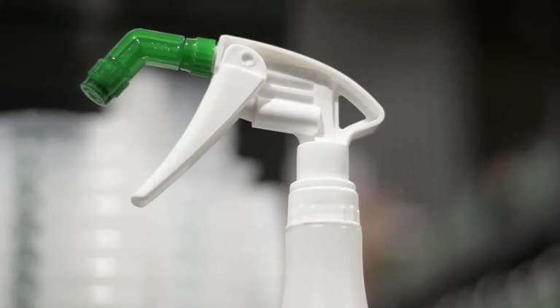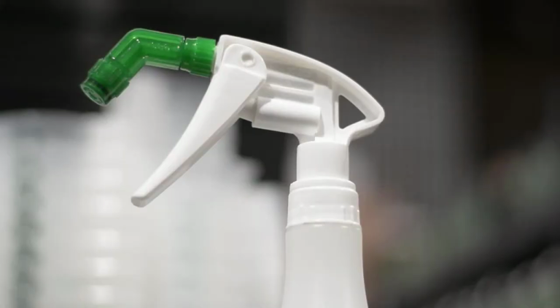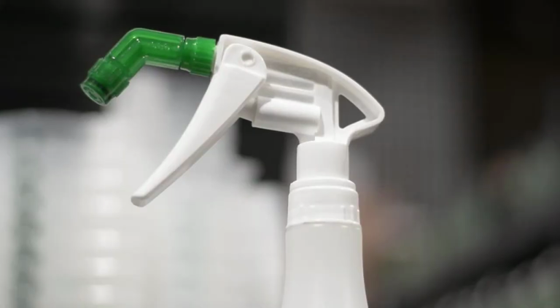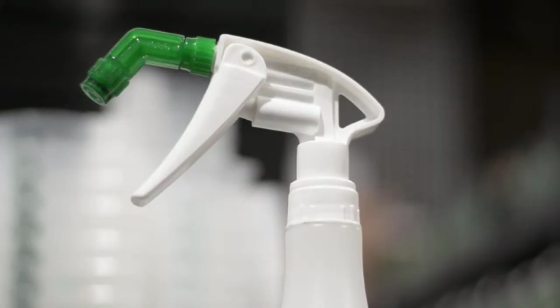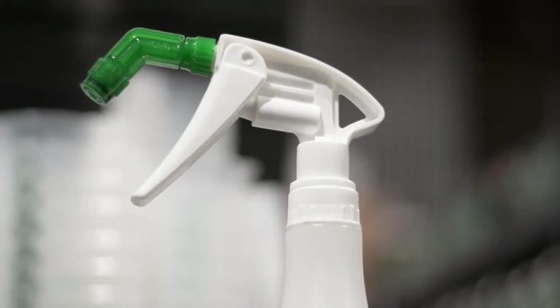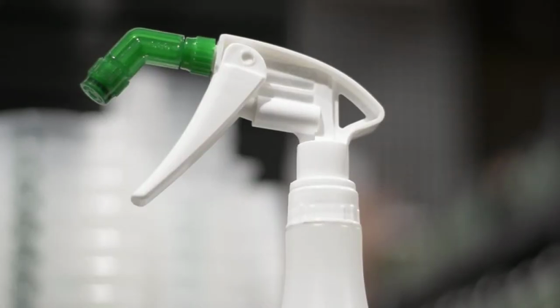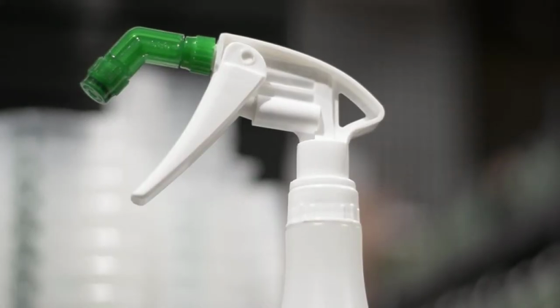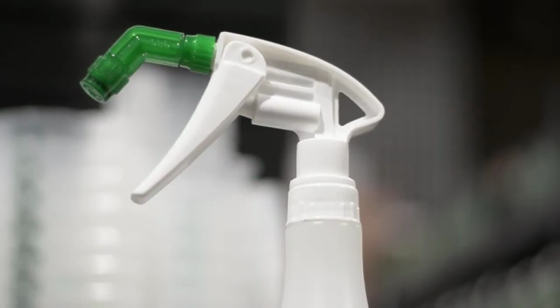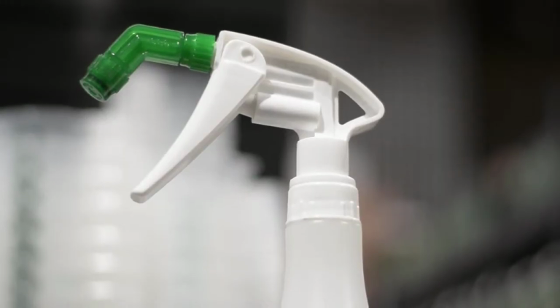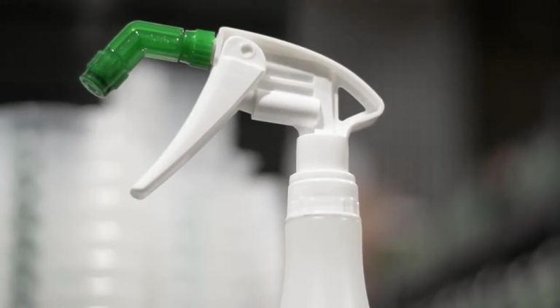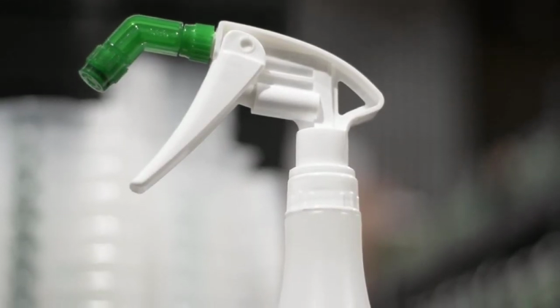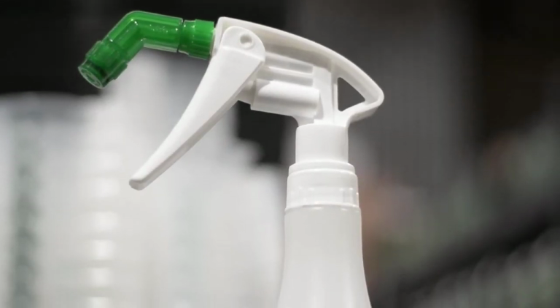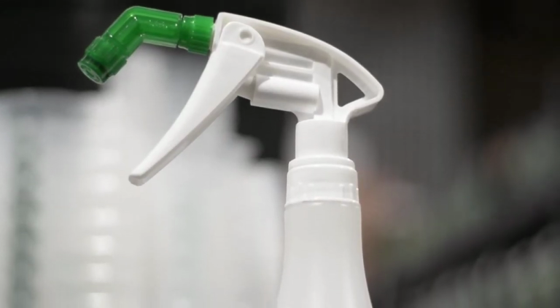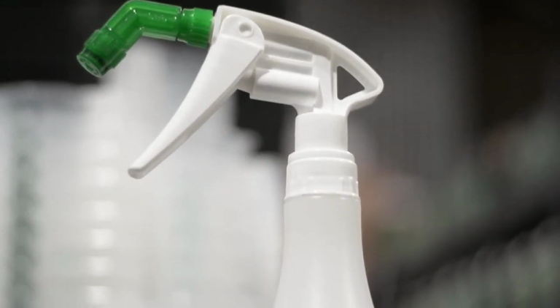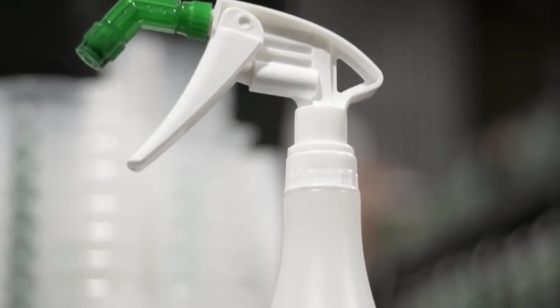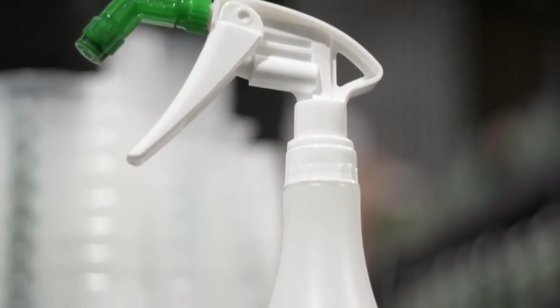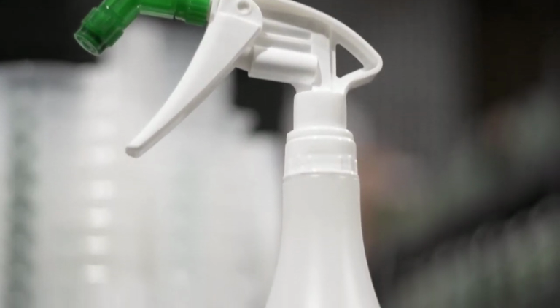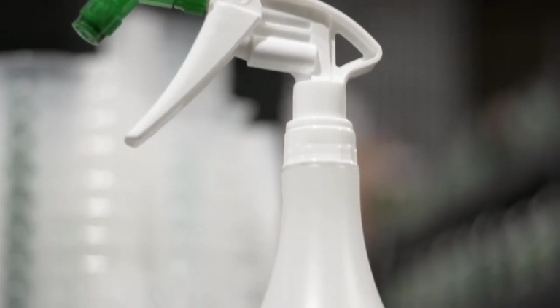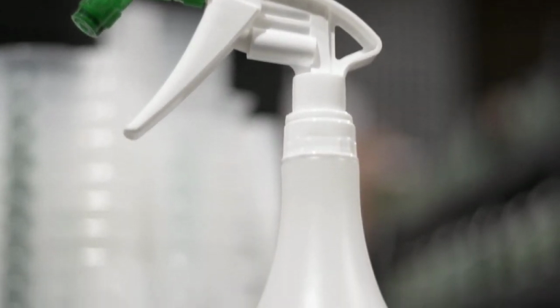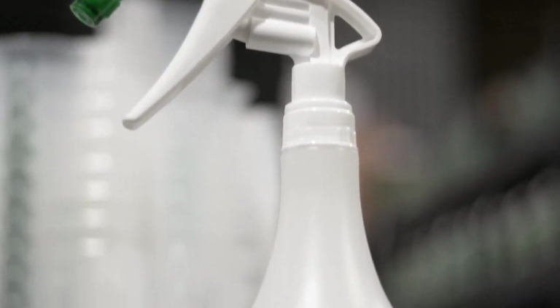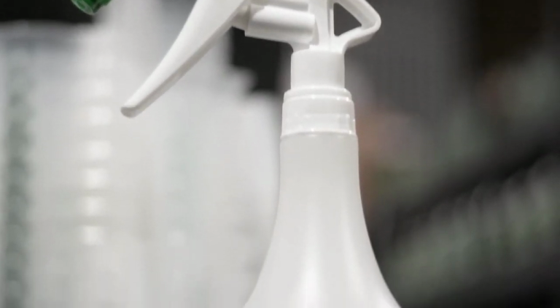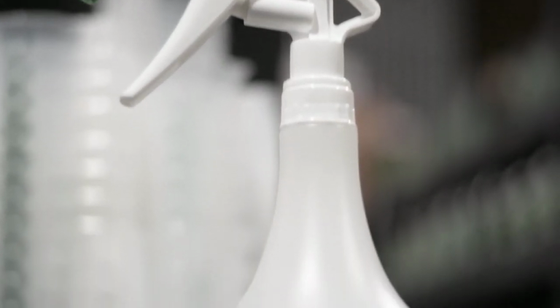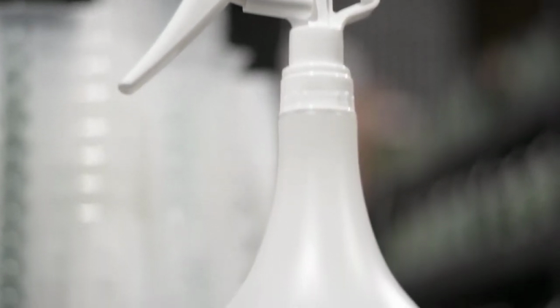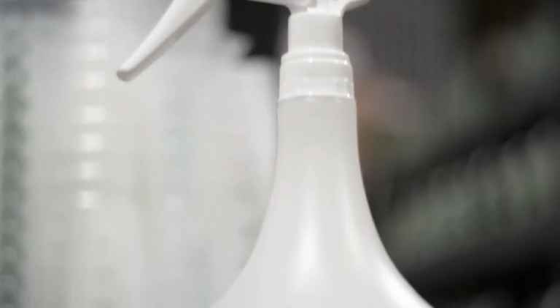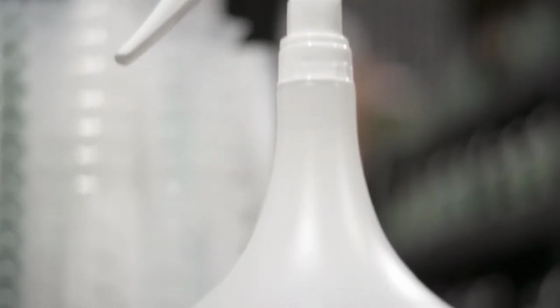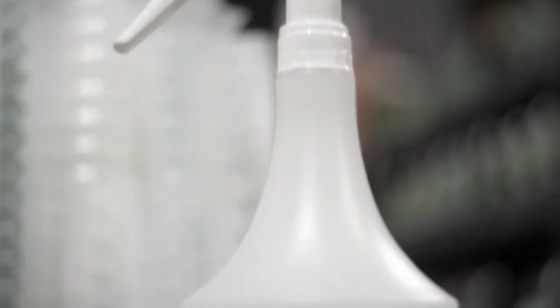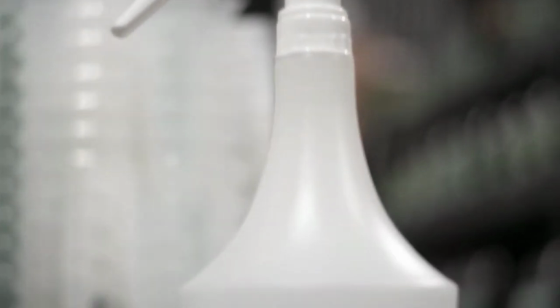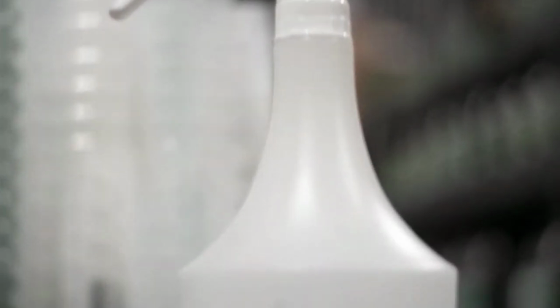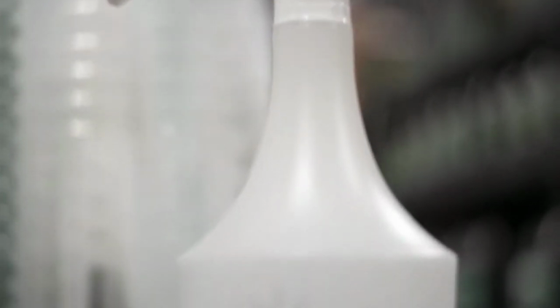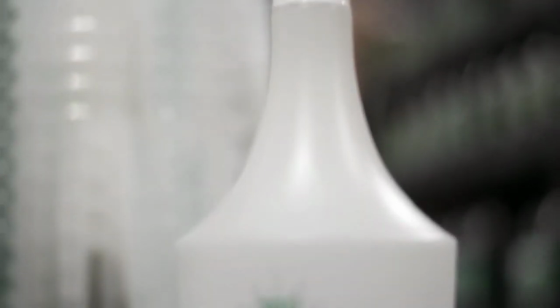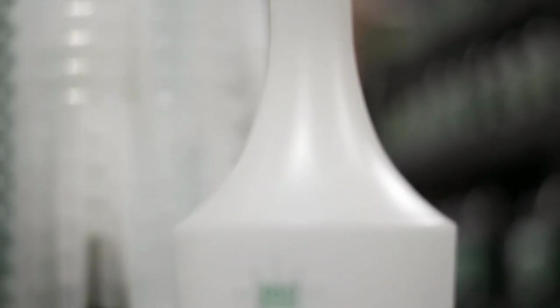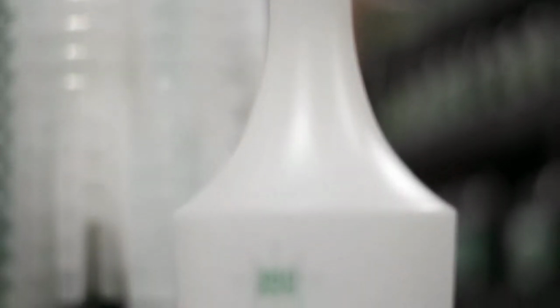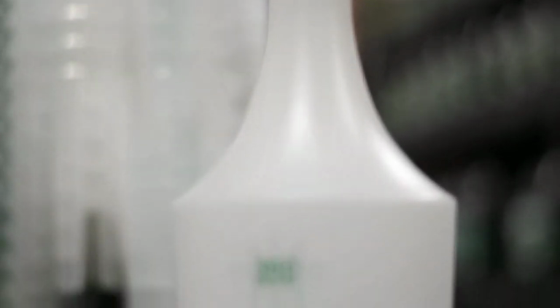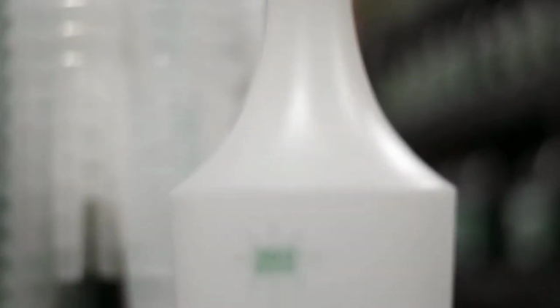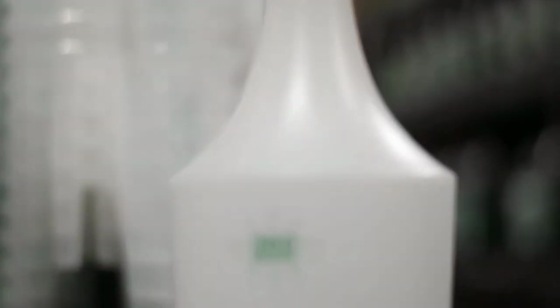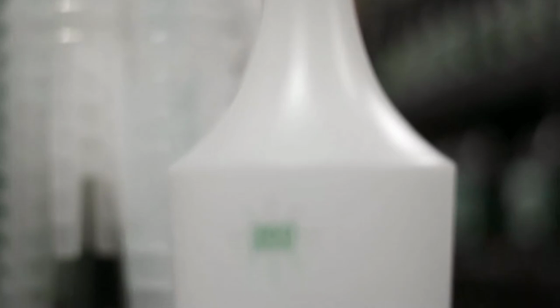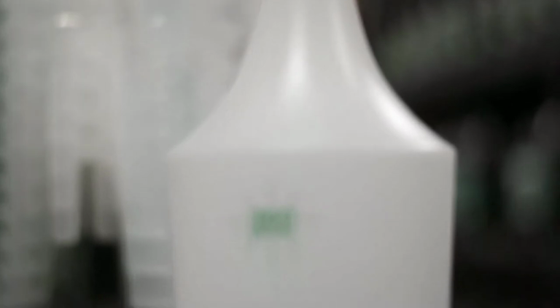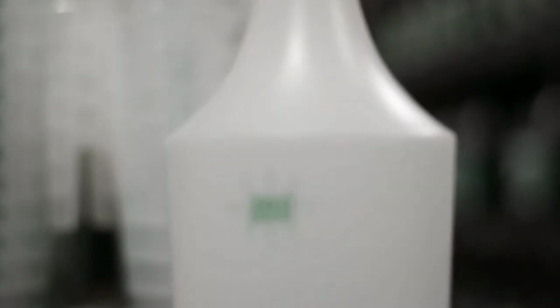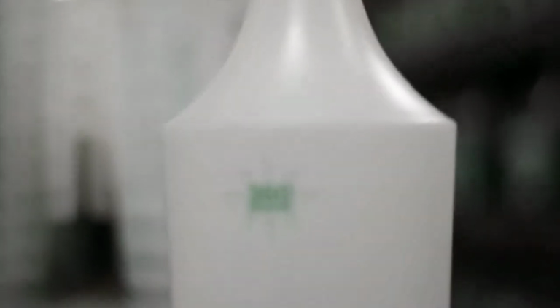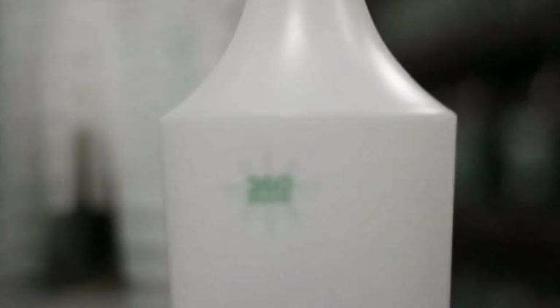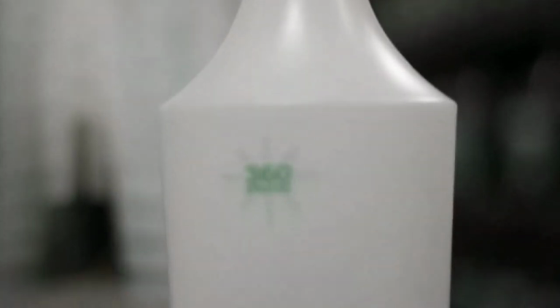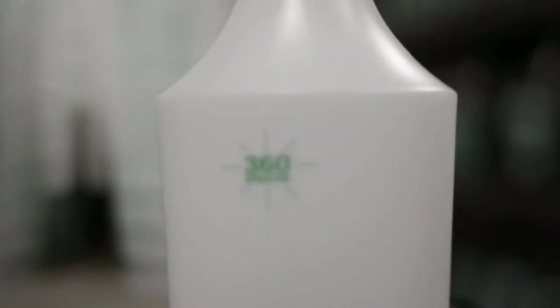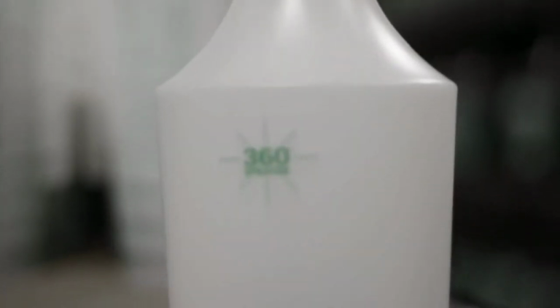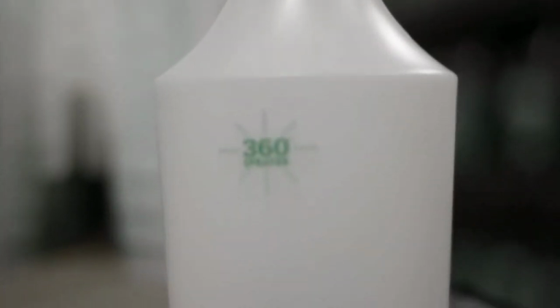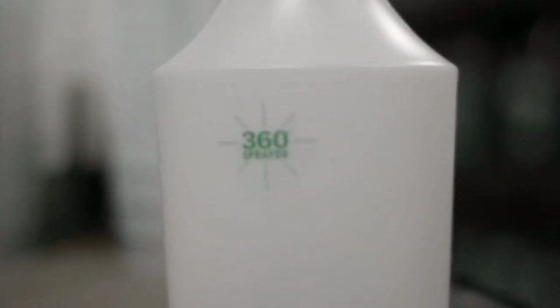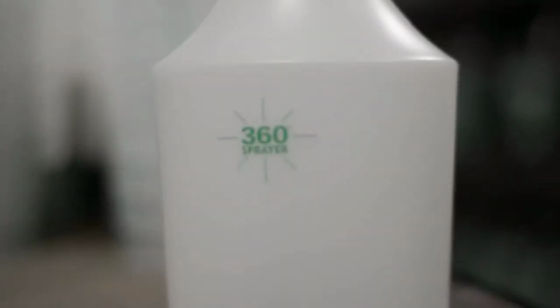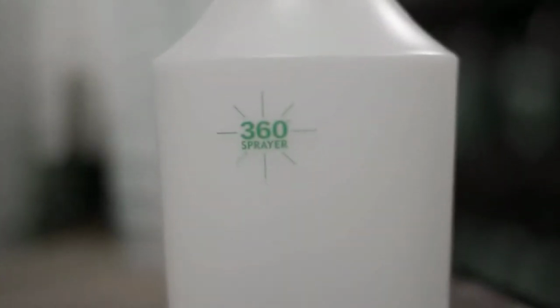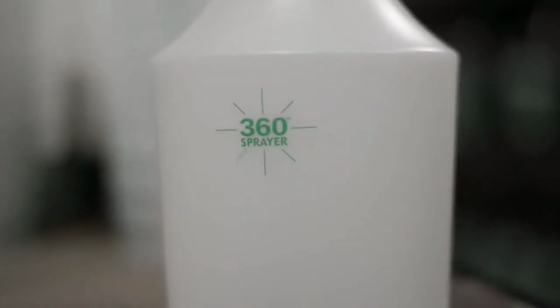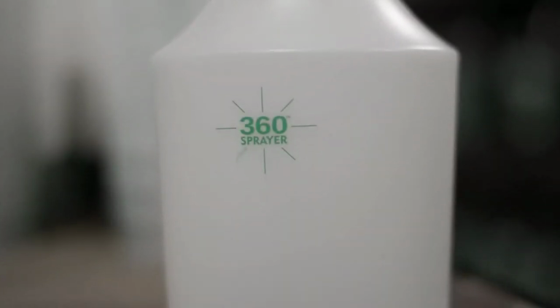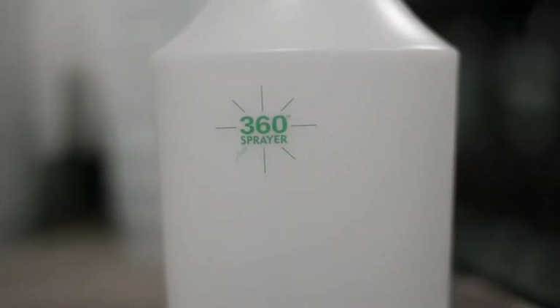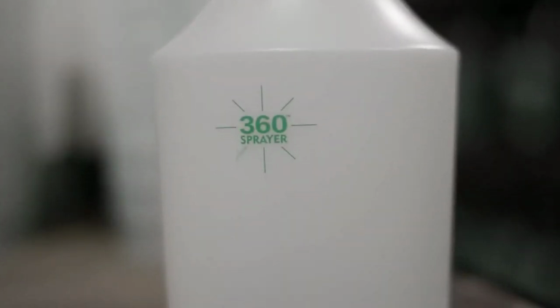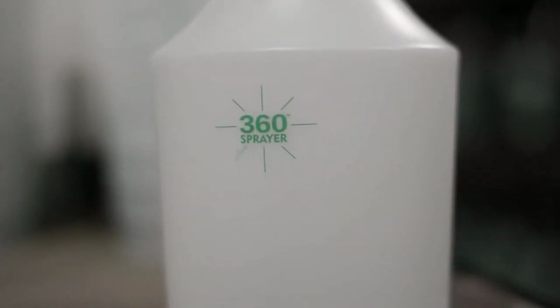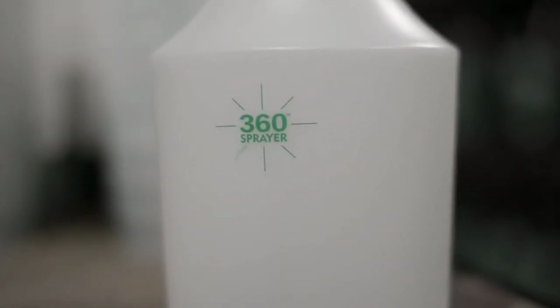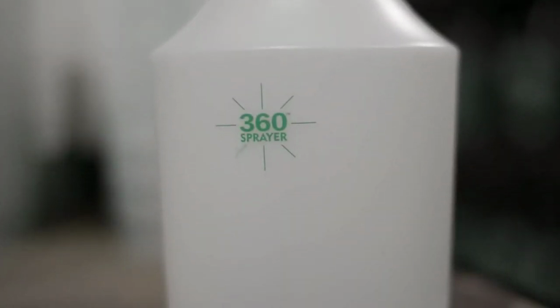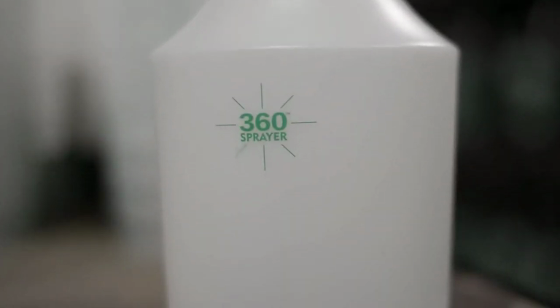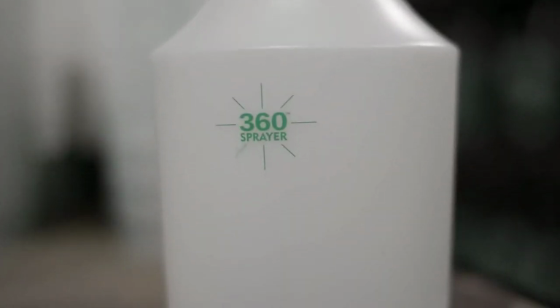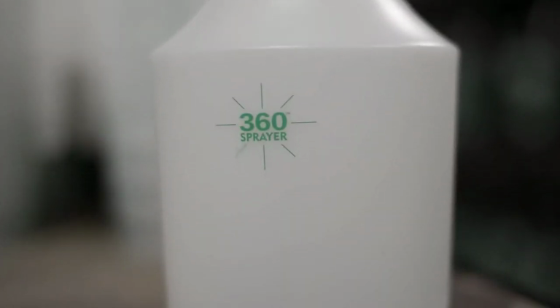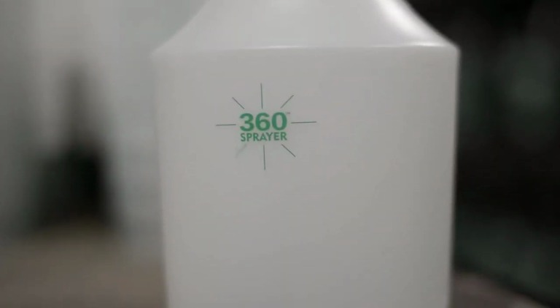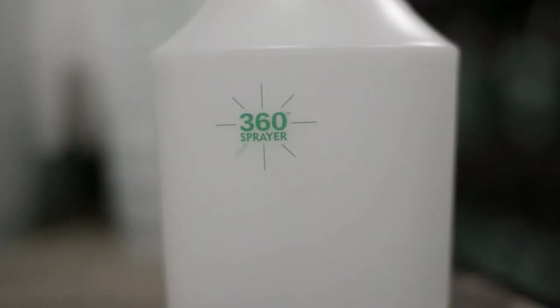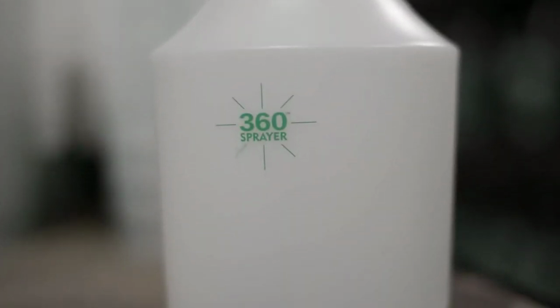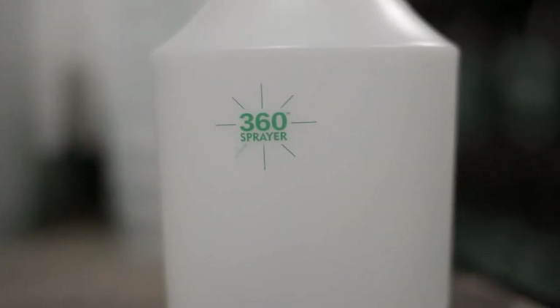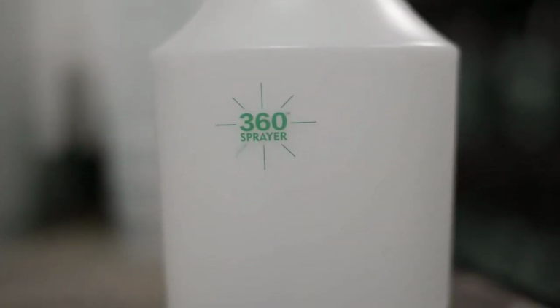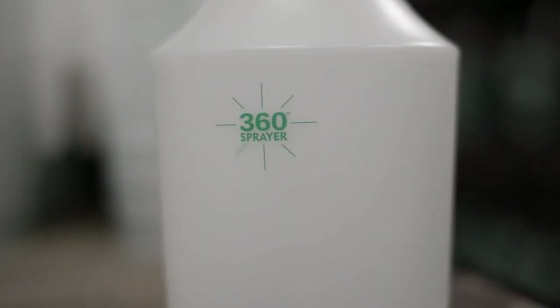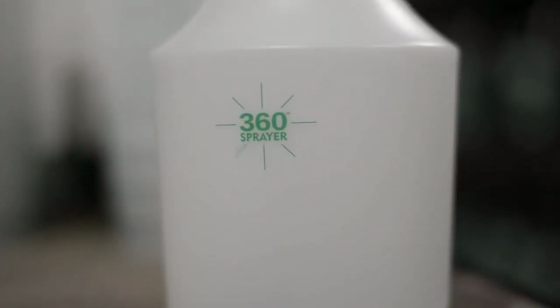The Precipitator 360 sprayer is equipped with a nozzle that freely rotates in a full 360-degree angle.